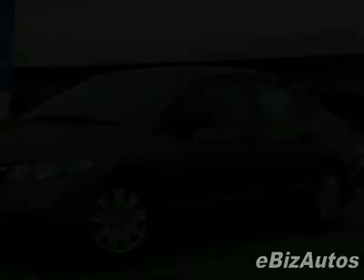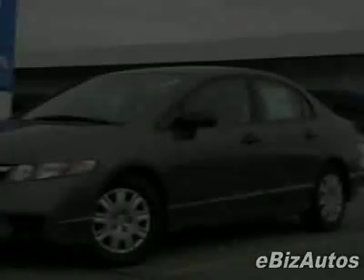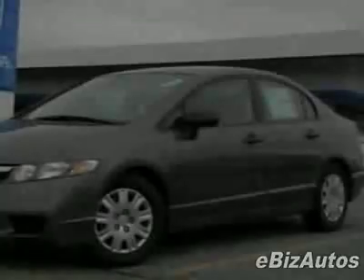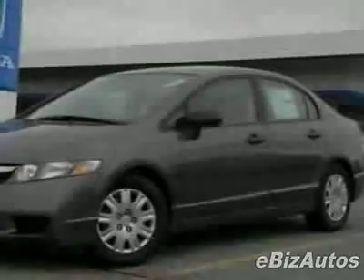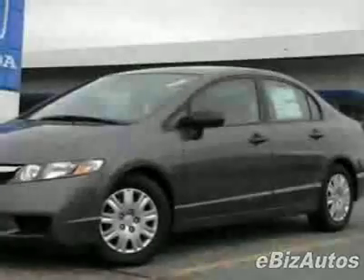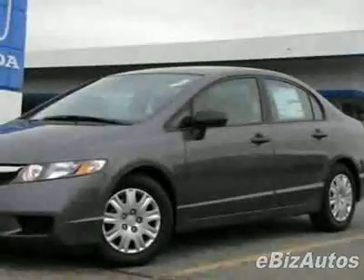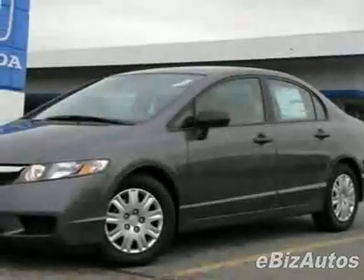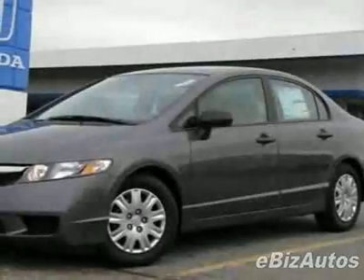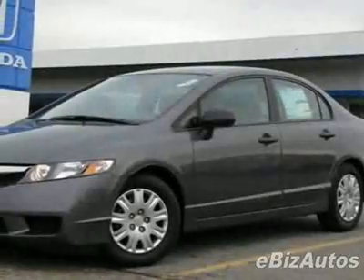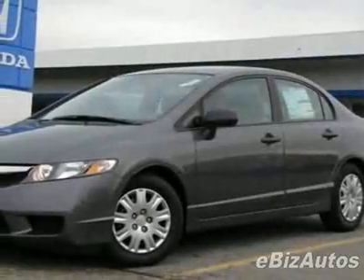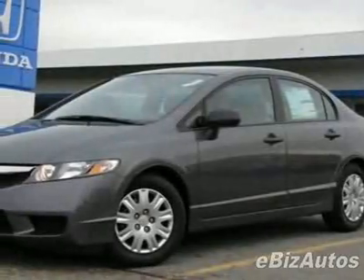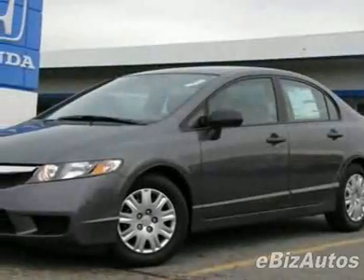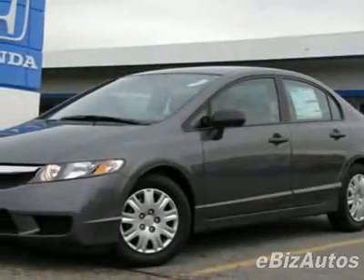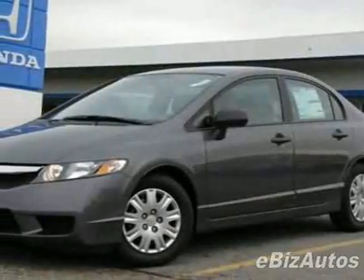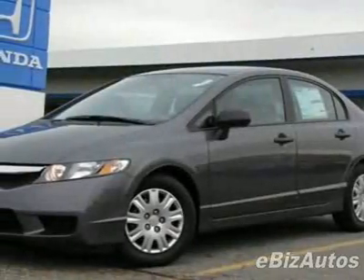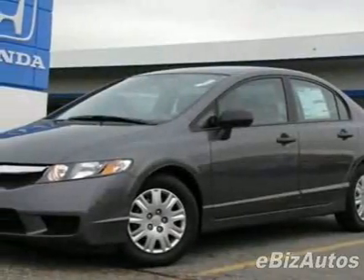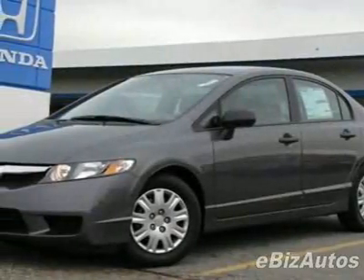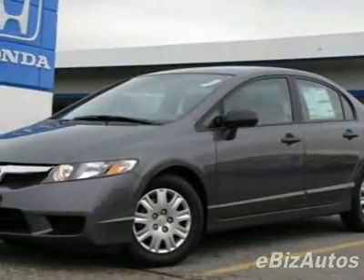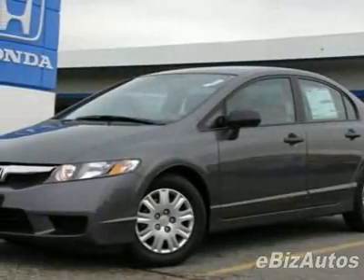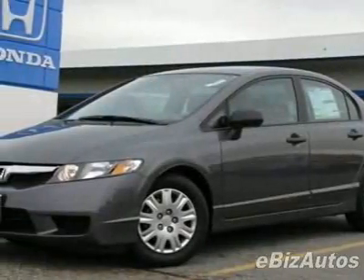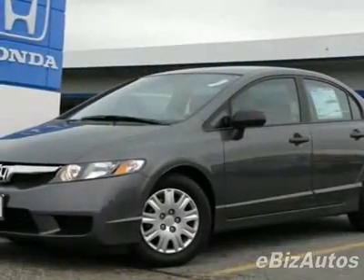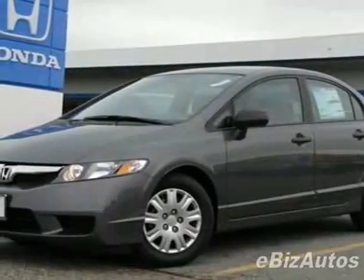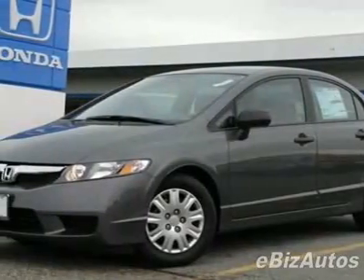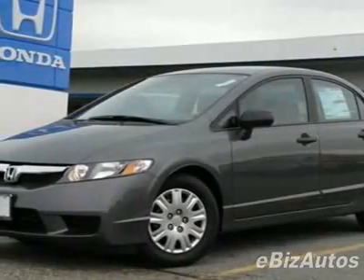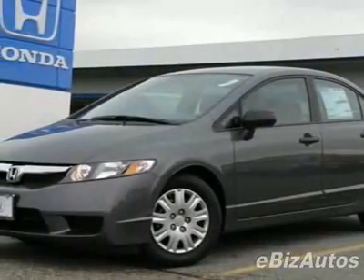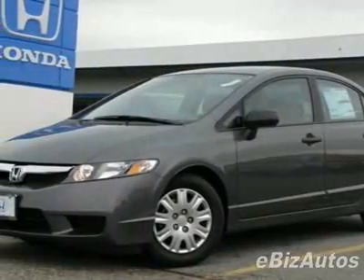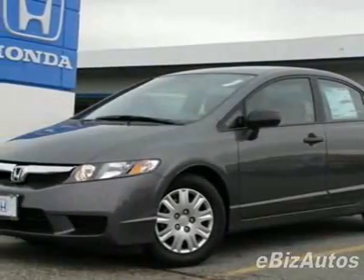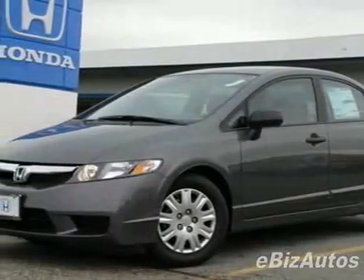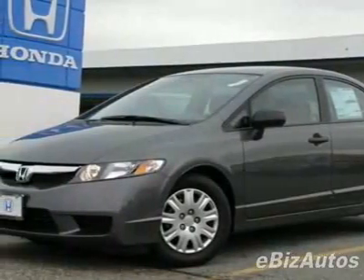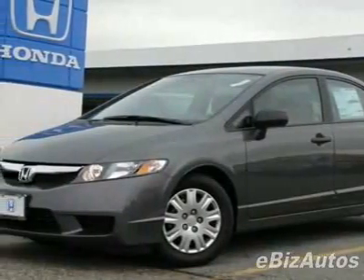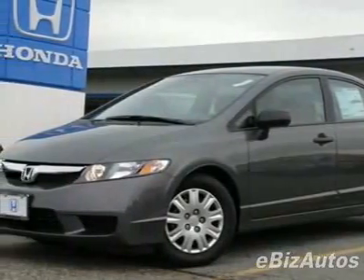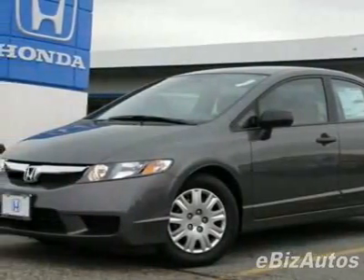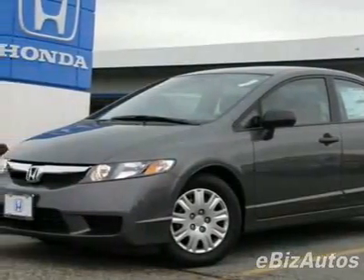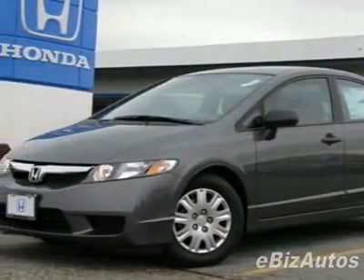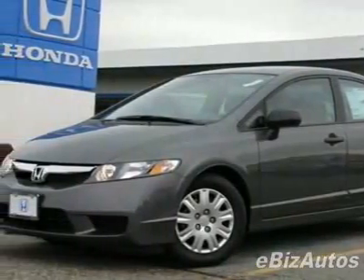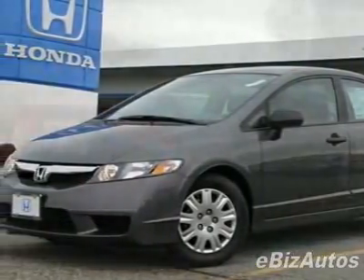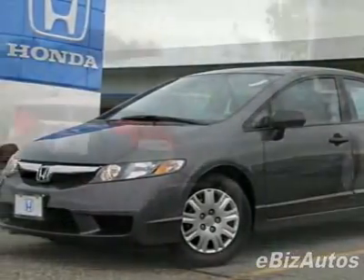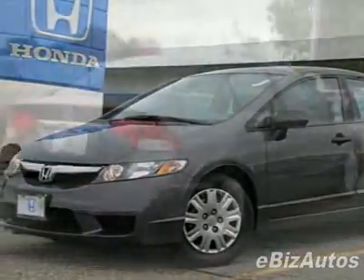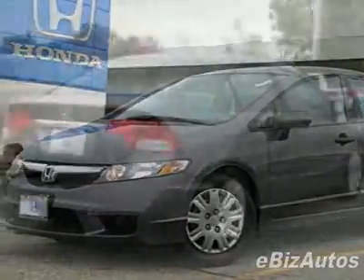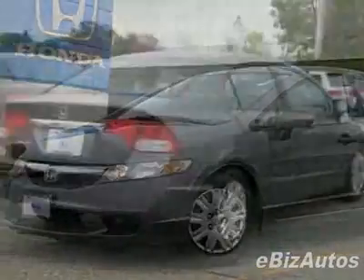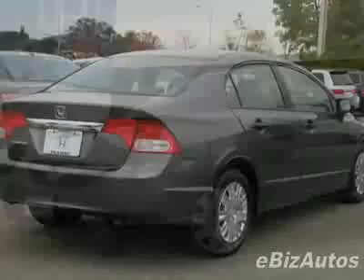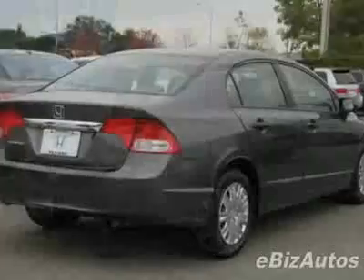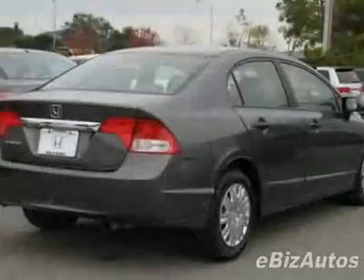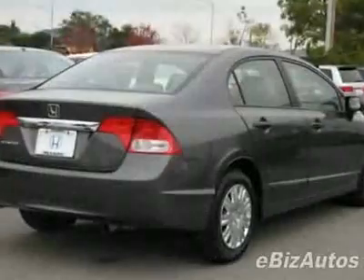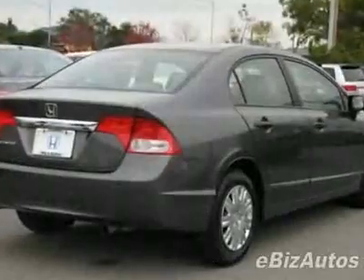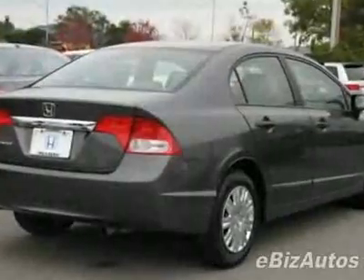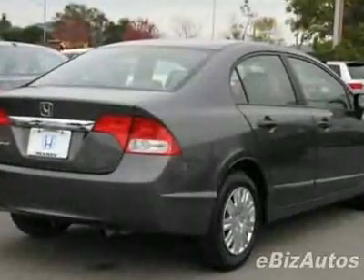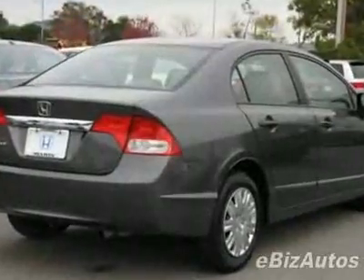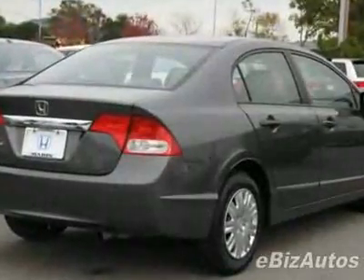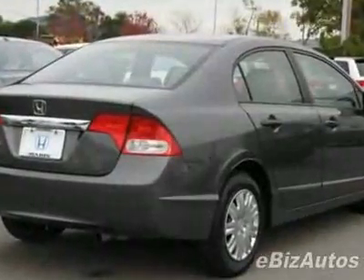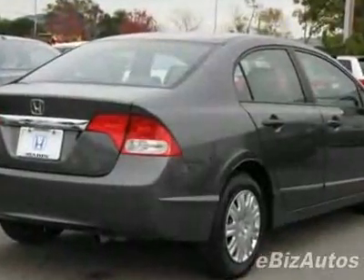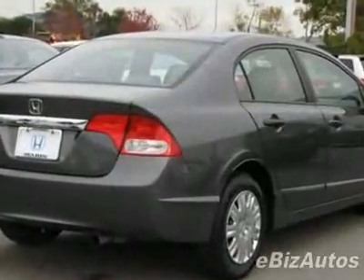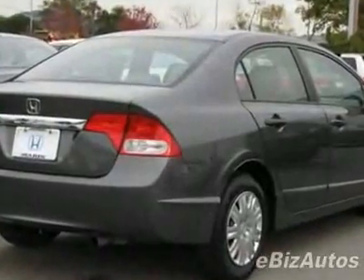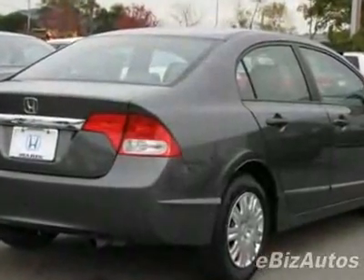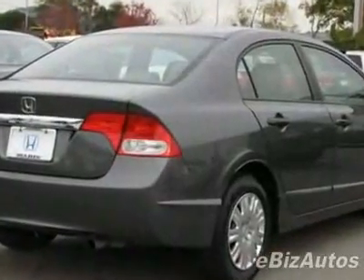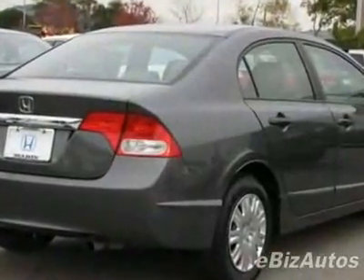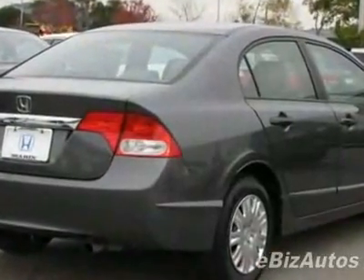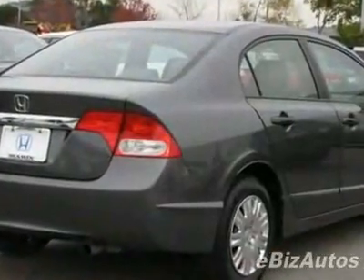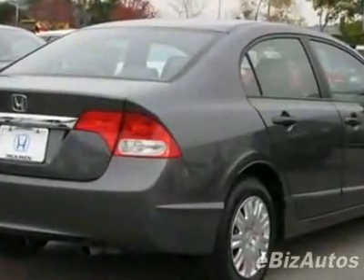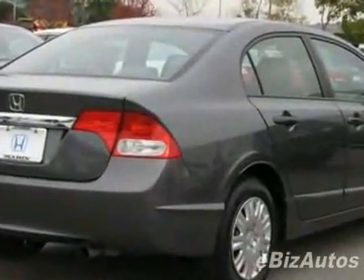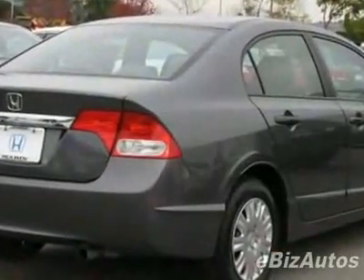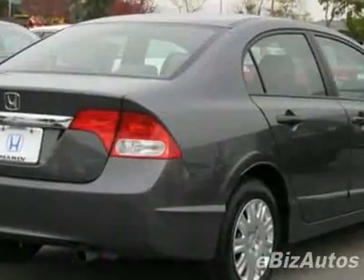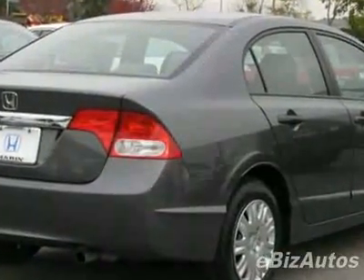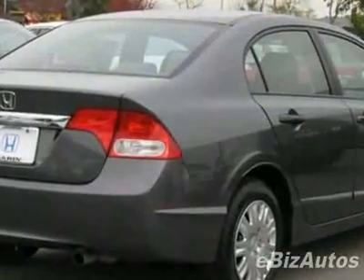Look at this new 2010 Honda Civic DX VP sedan. For your protection, this vehicle has a full factory warranty.